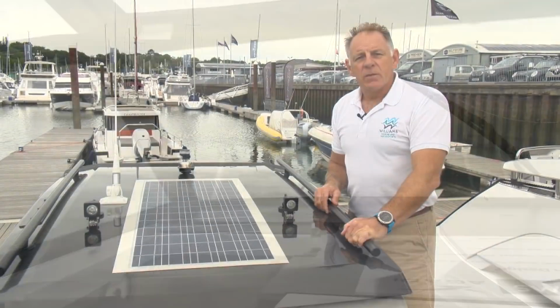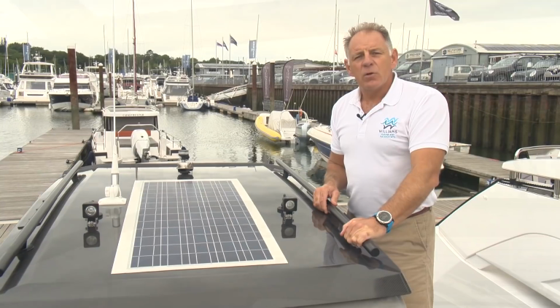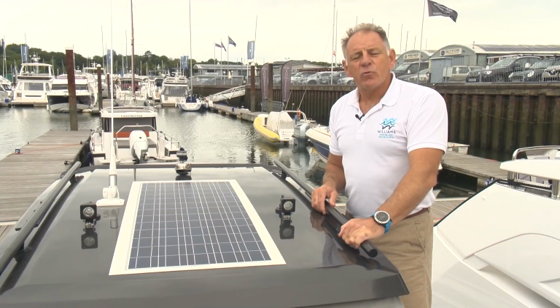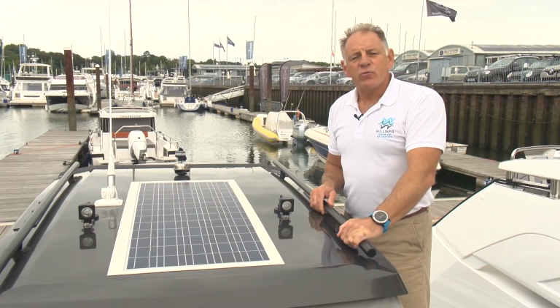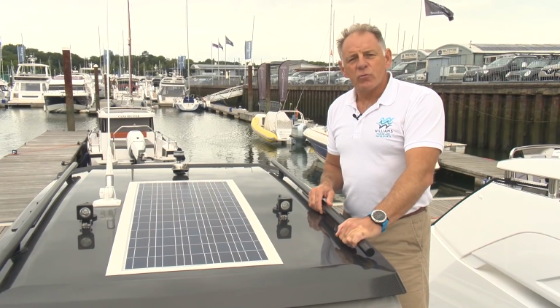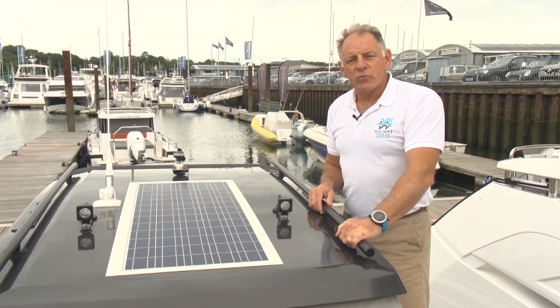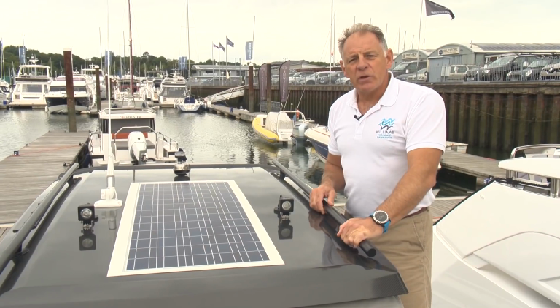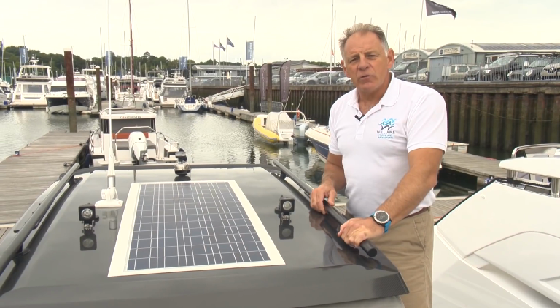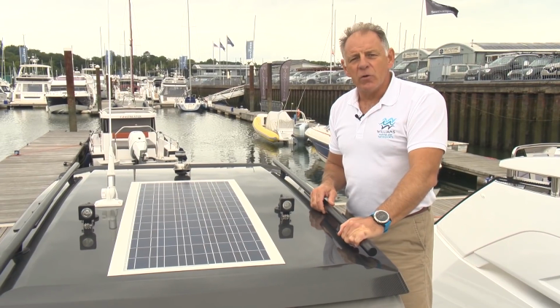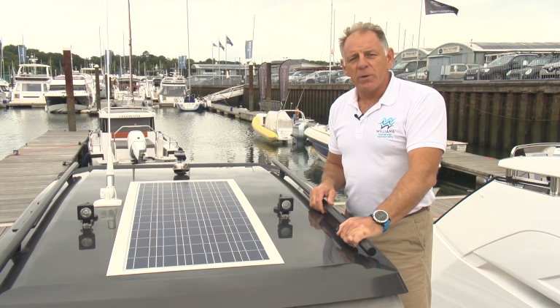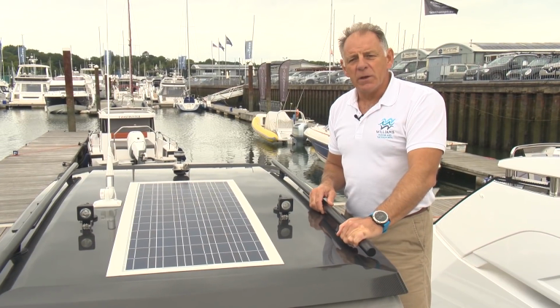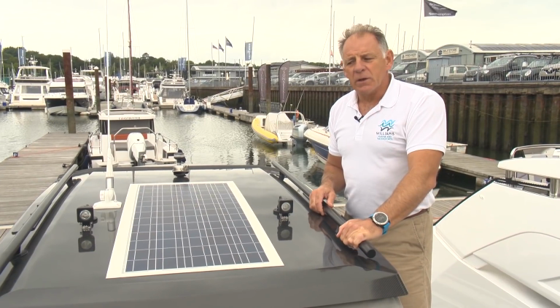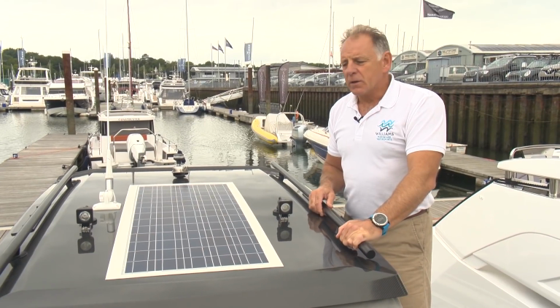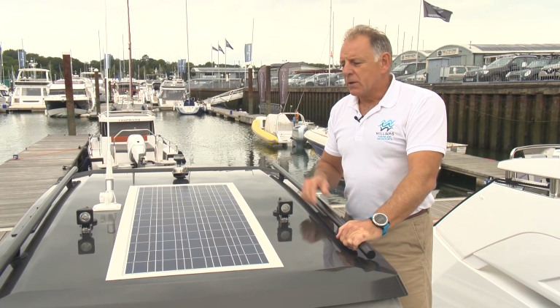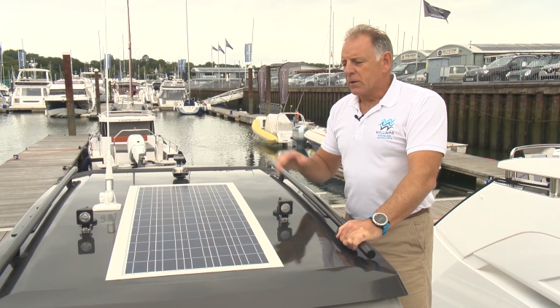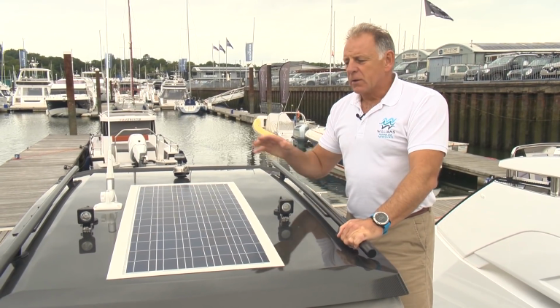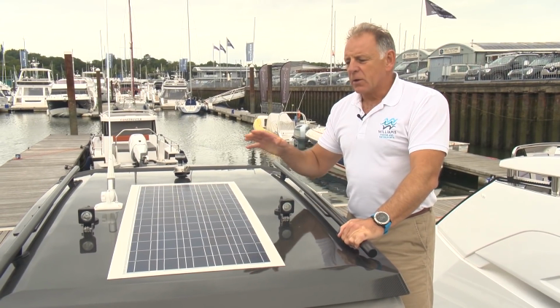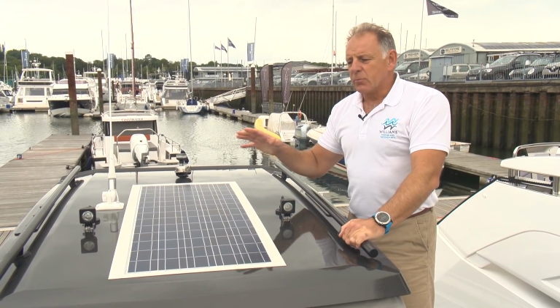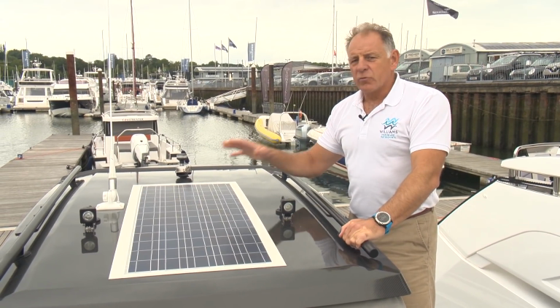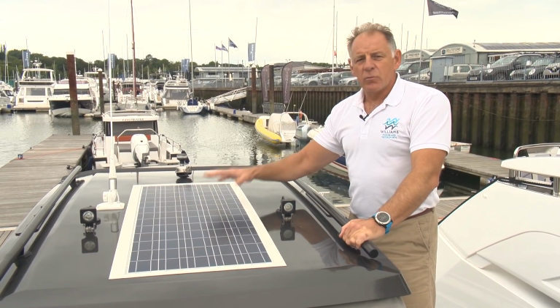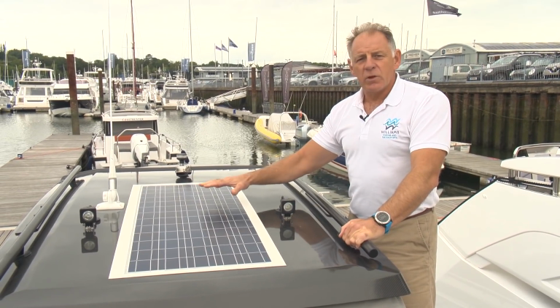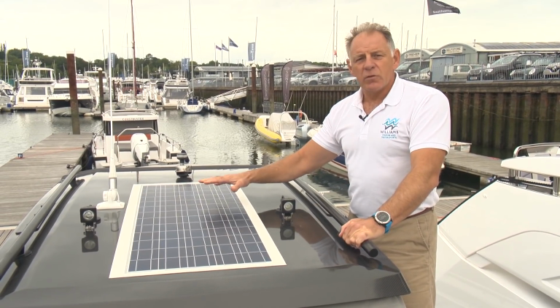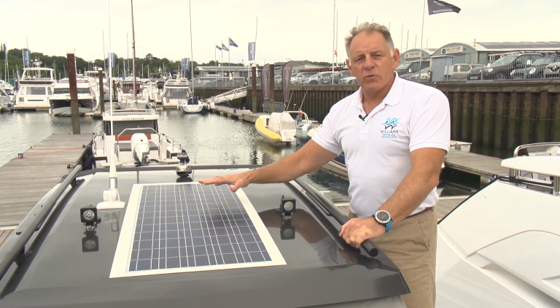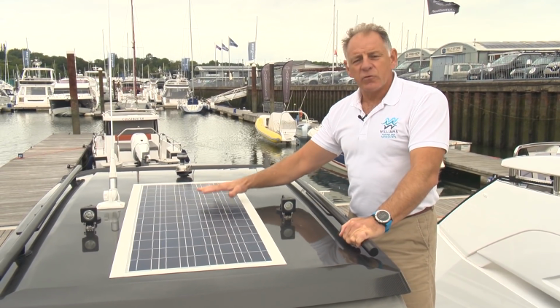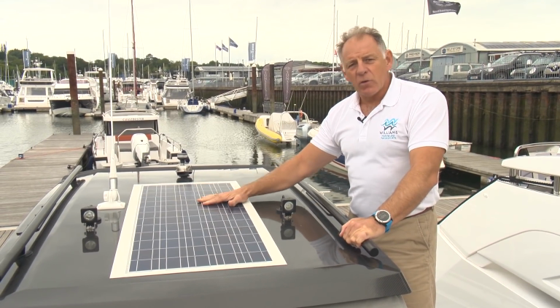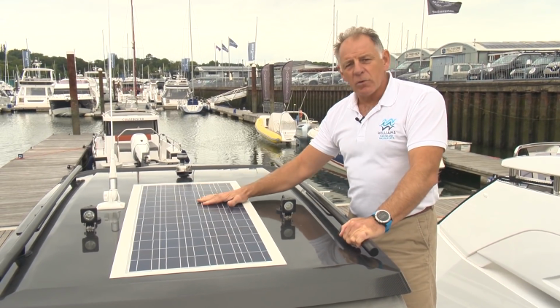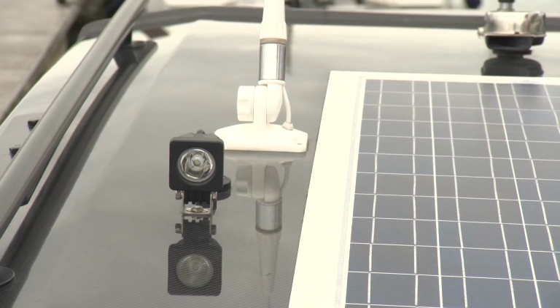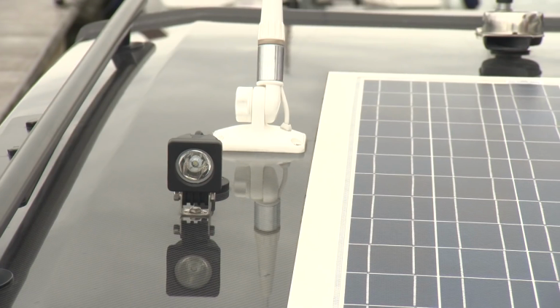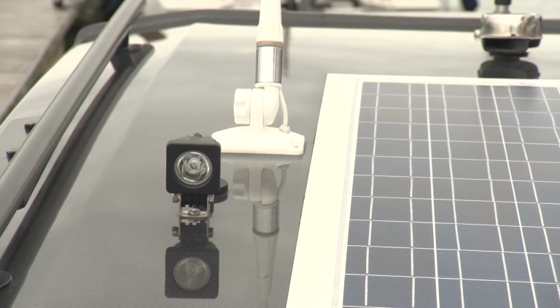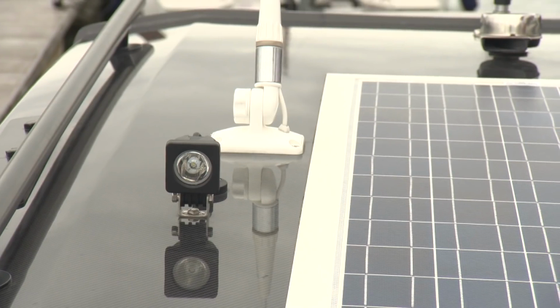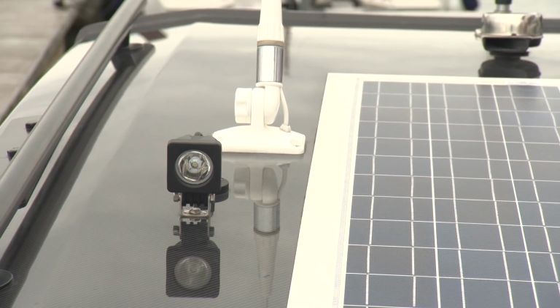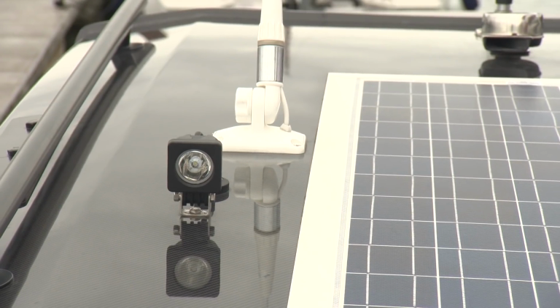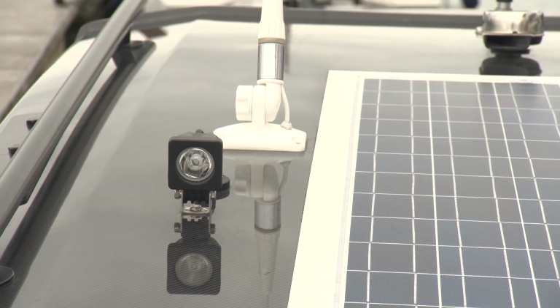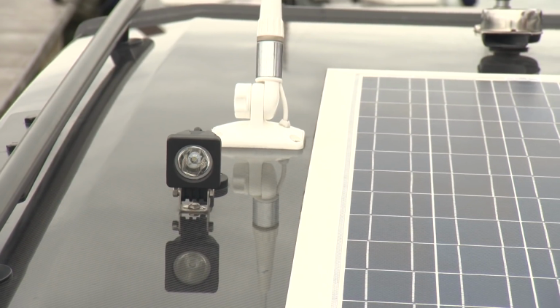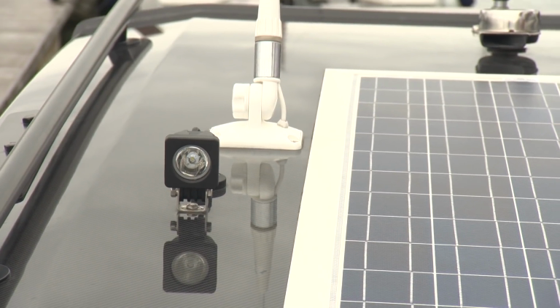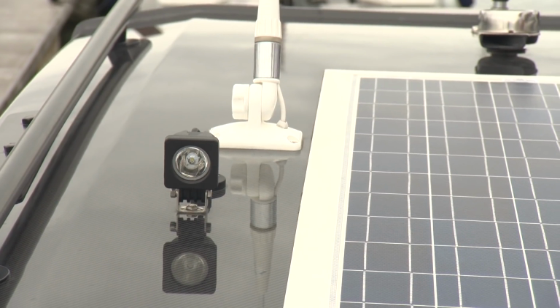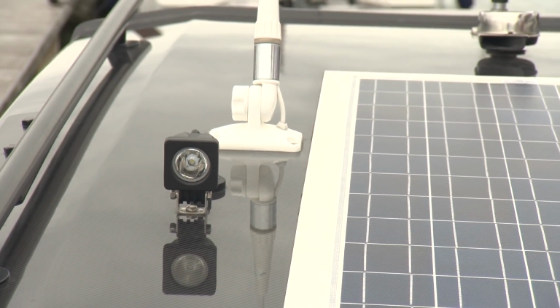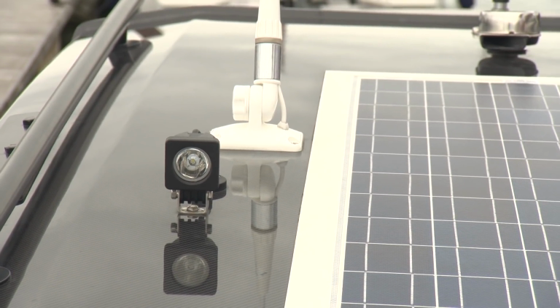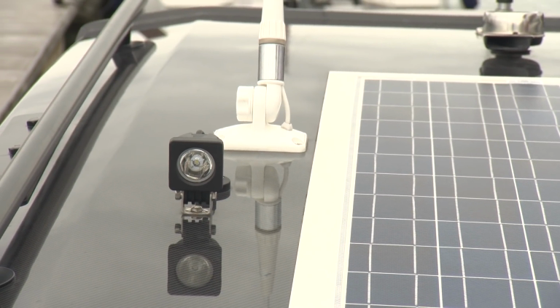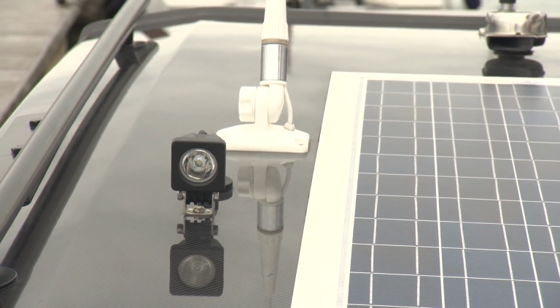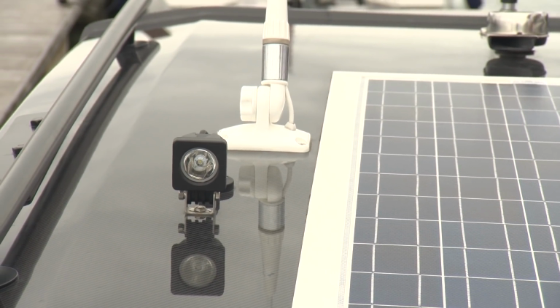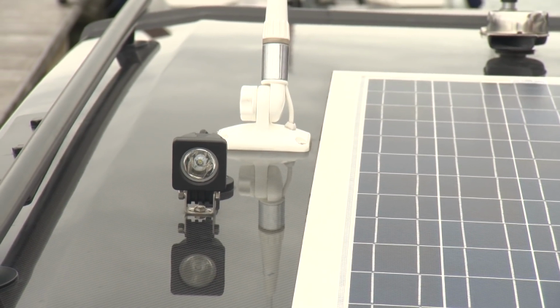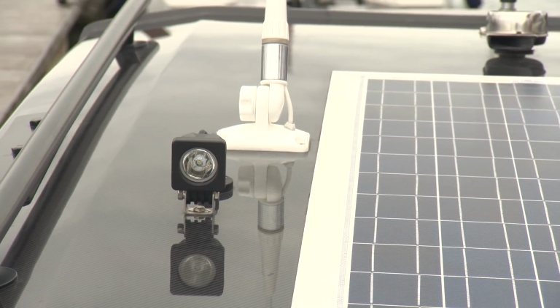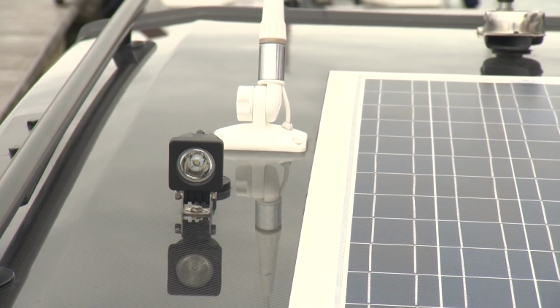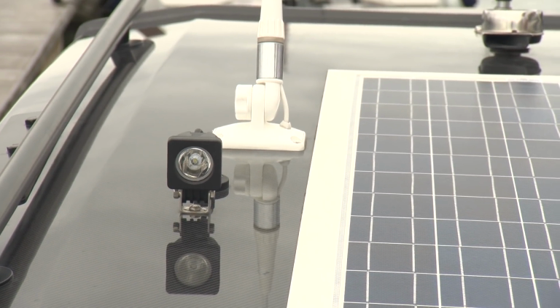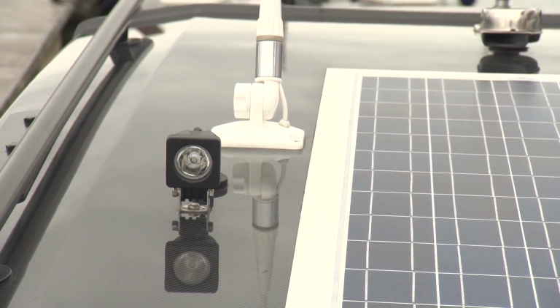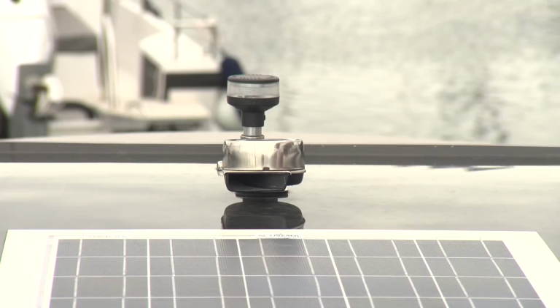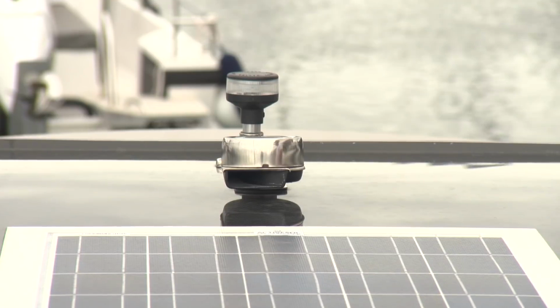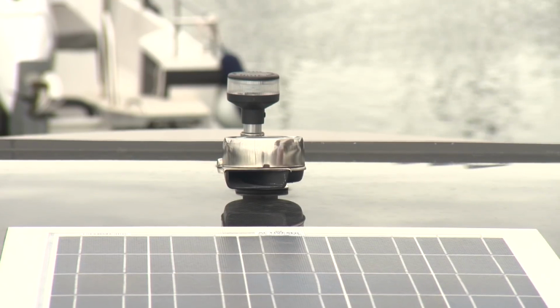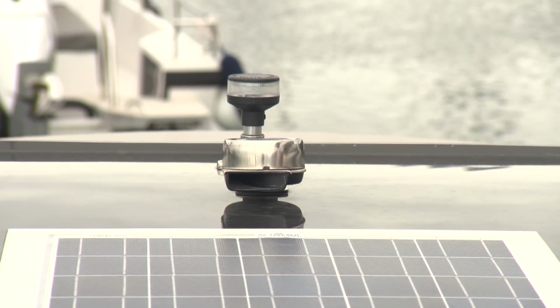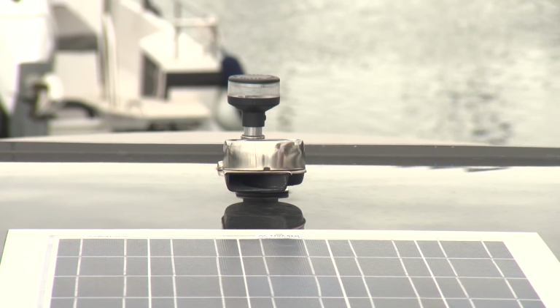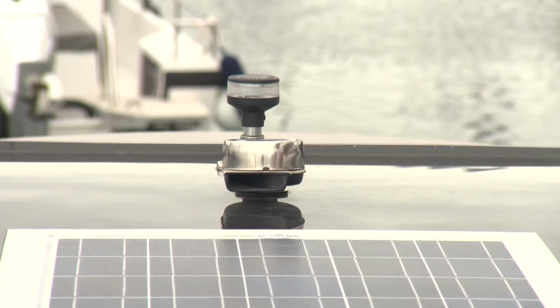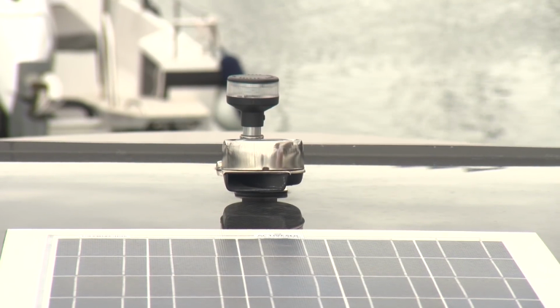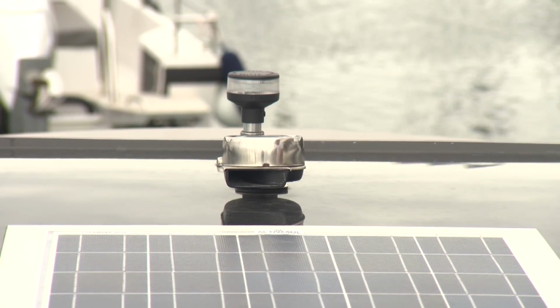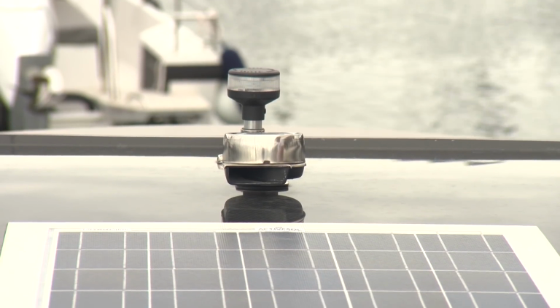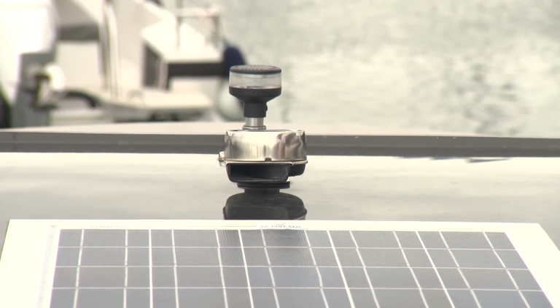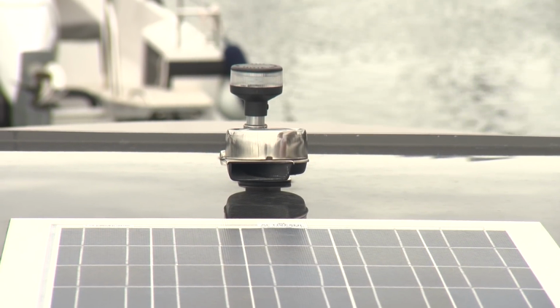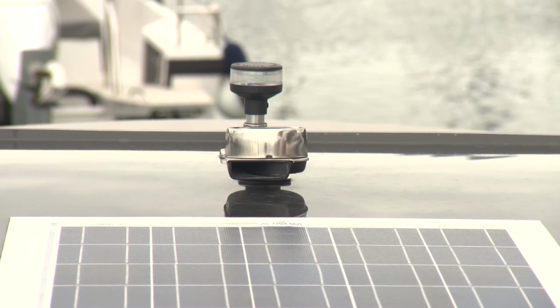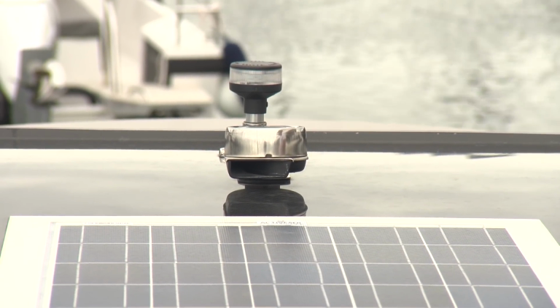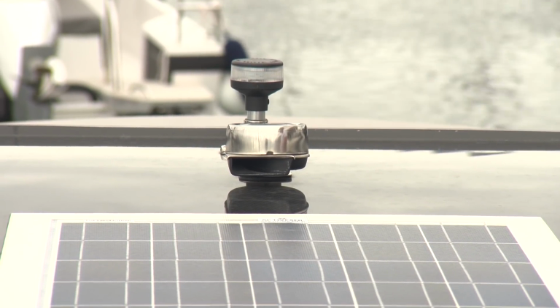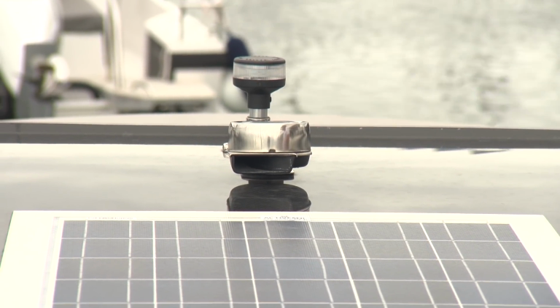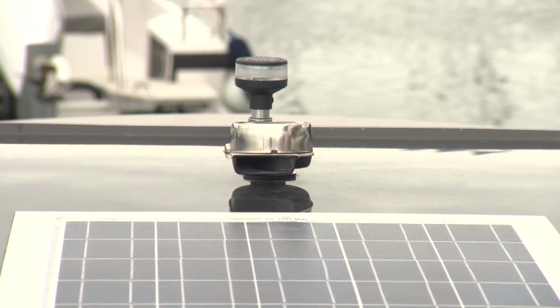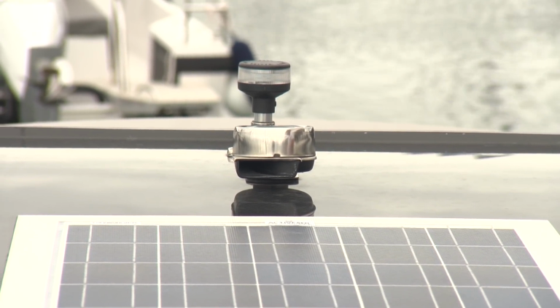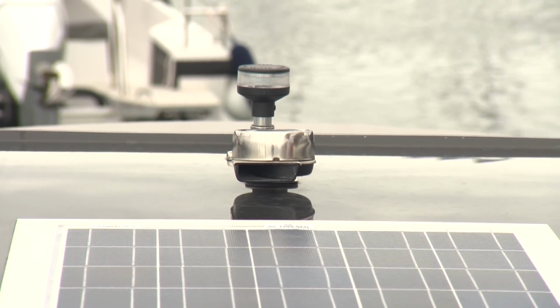The optional T-top here comes with a solar panel, two spotlights, horn and navigation light.